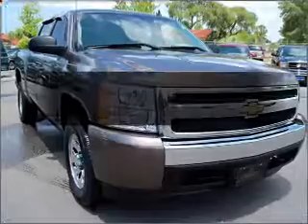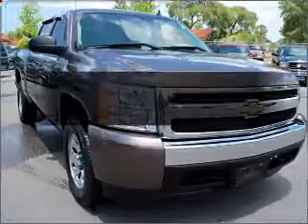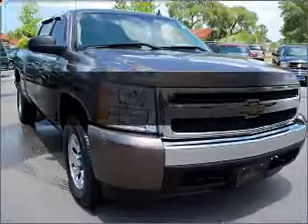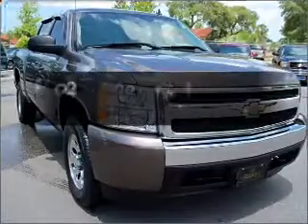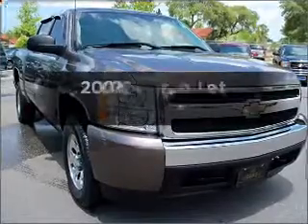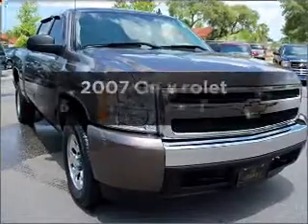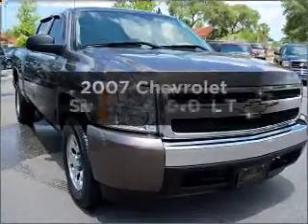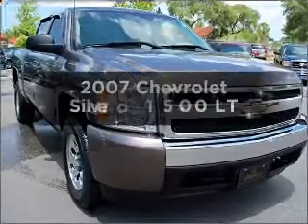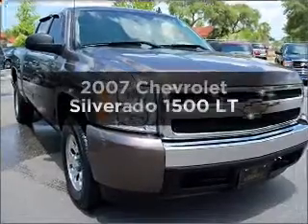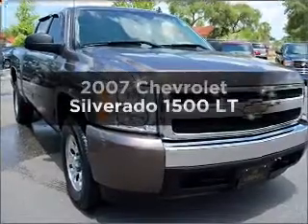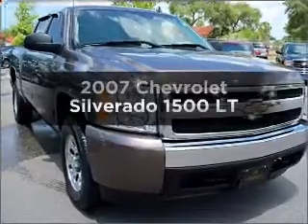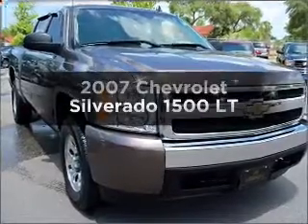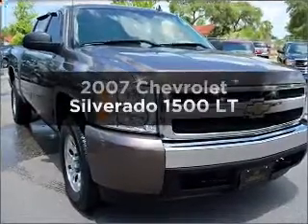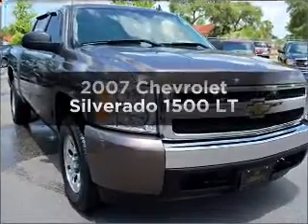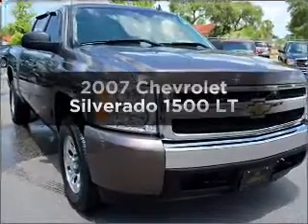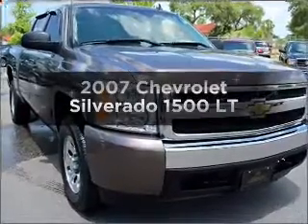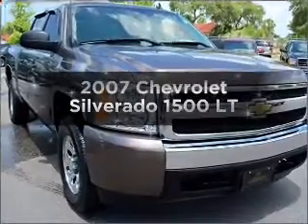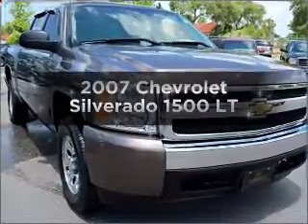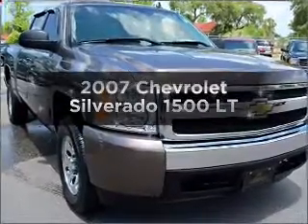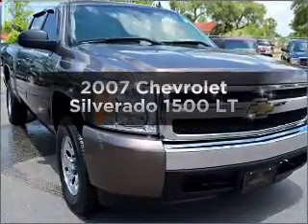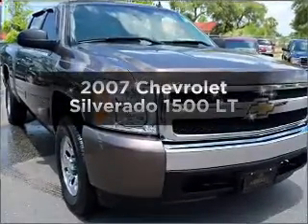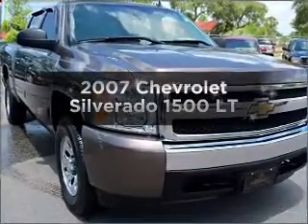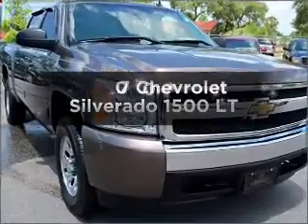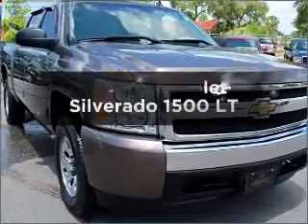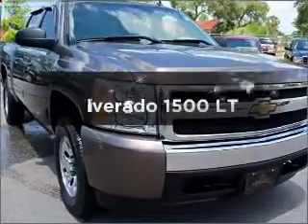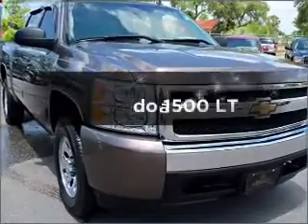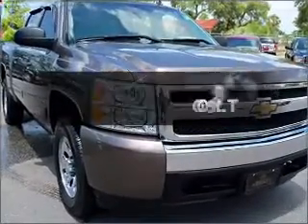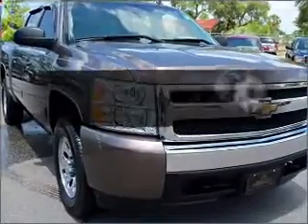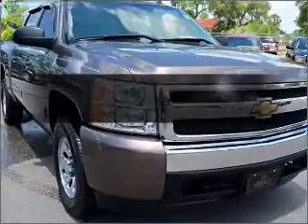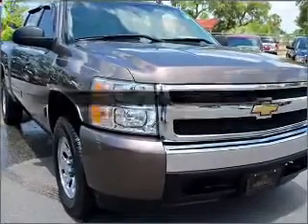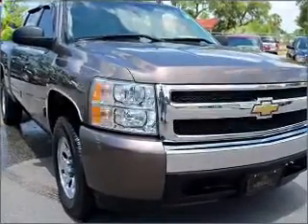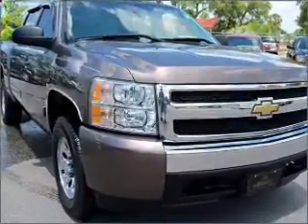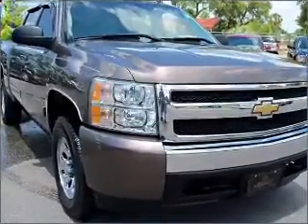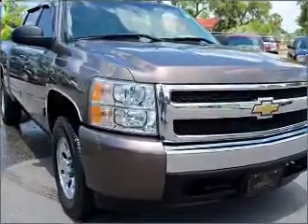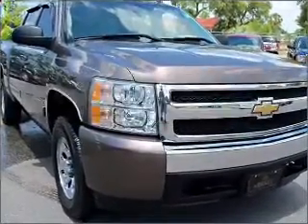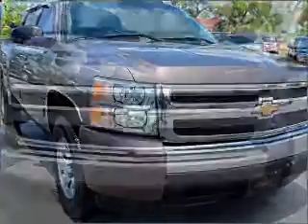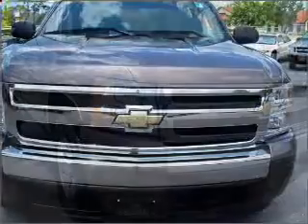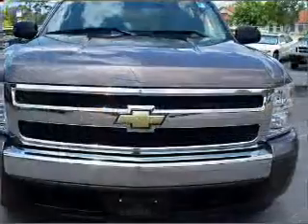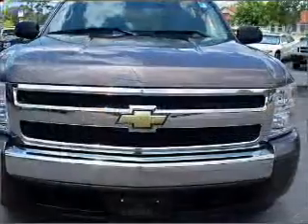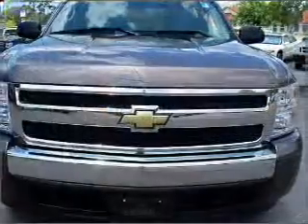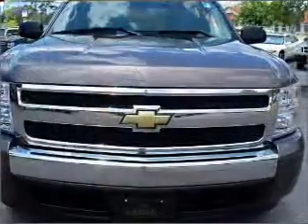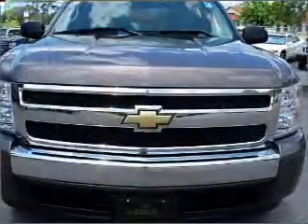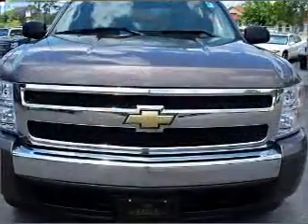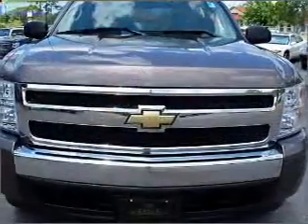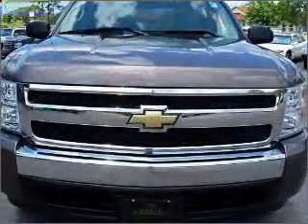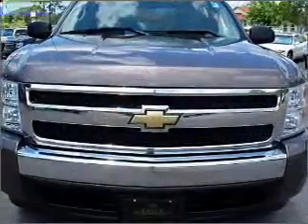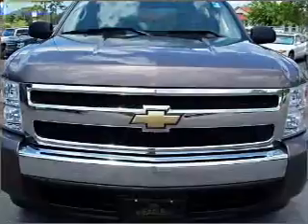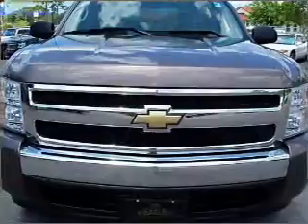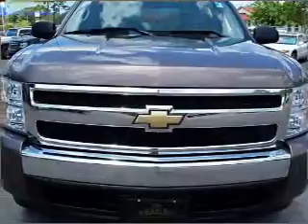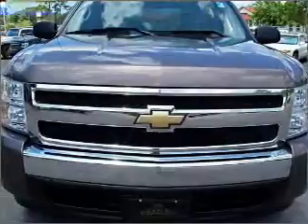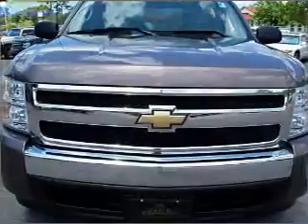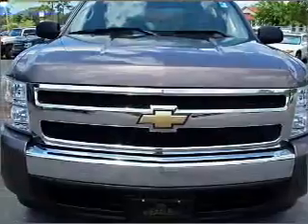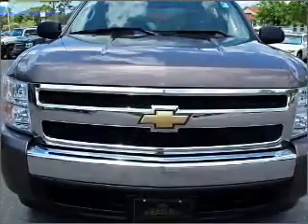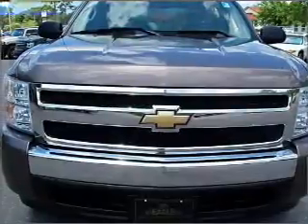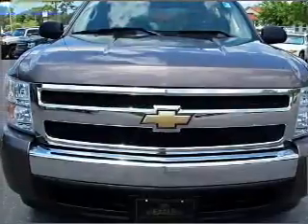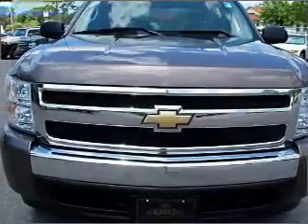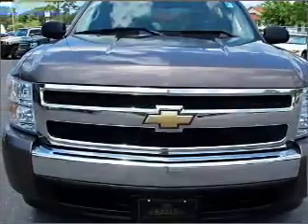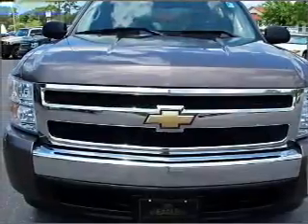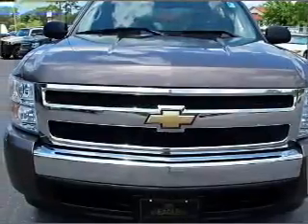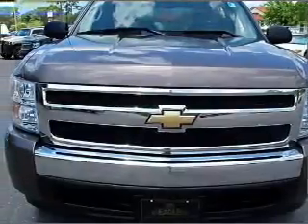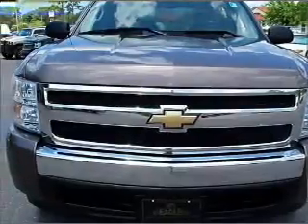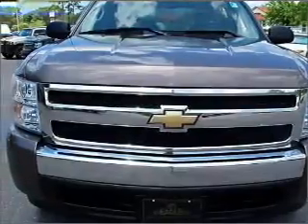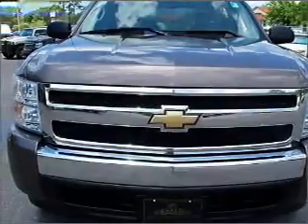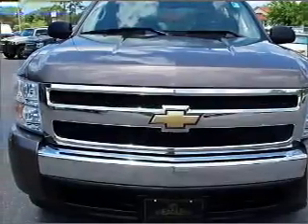Introducing the 2007 Chevrolet Silverado 1500. Everything you need under one roof with this great vehicle.